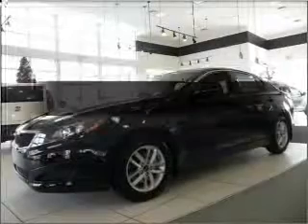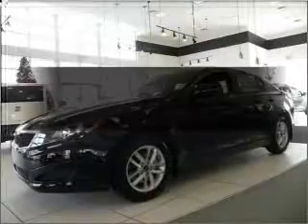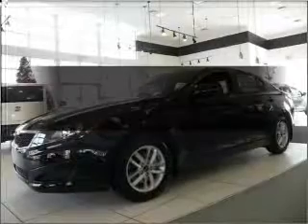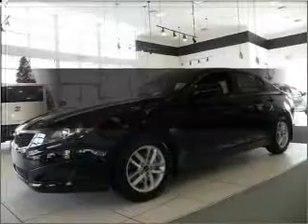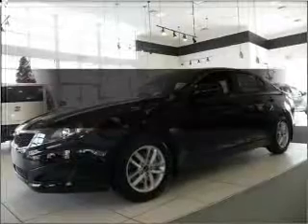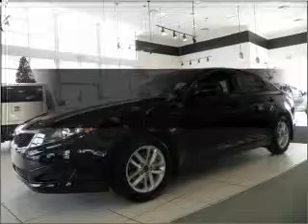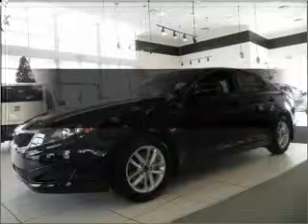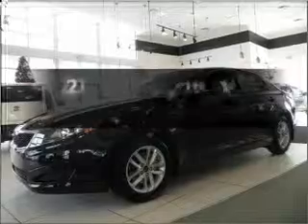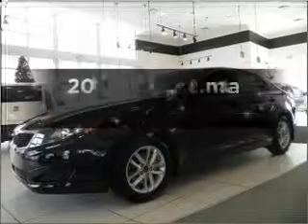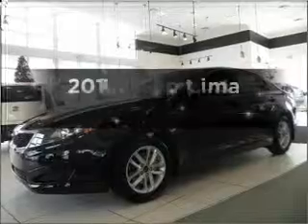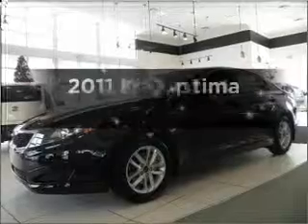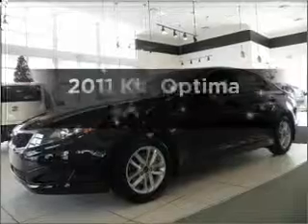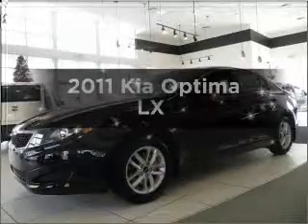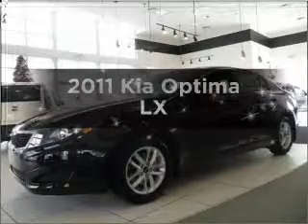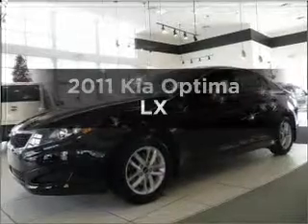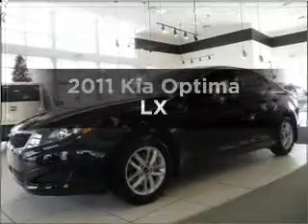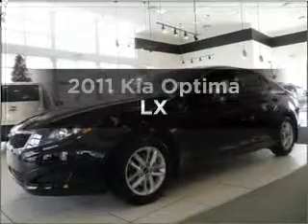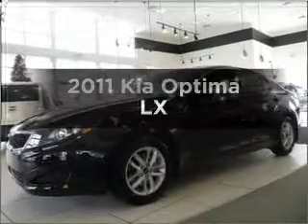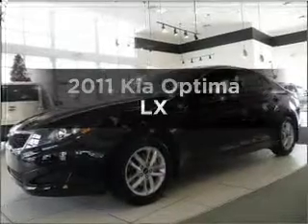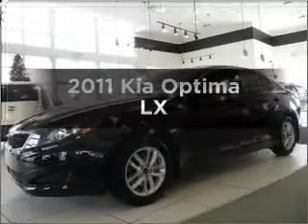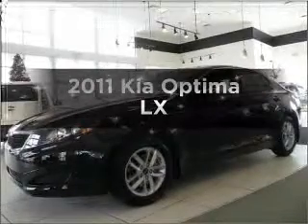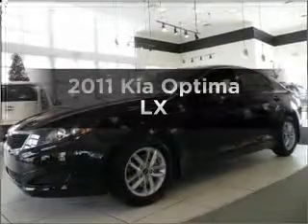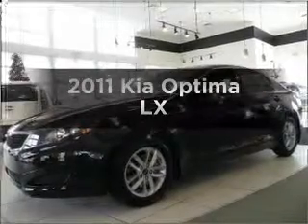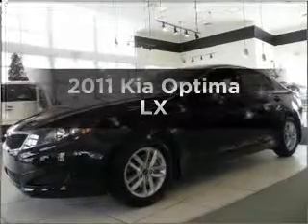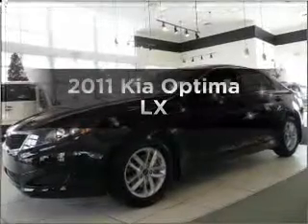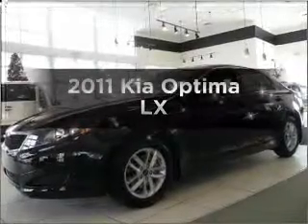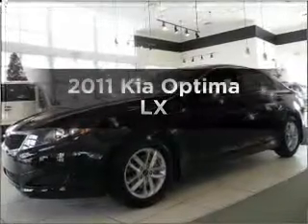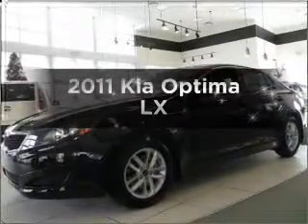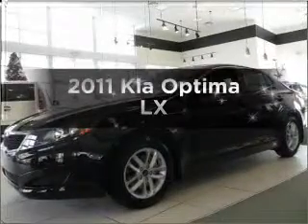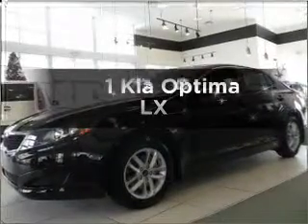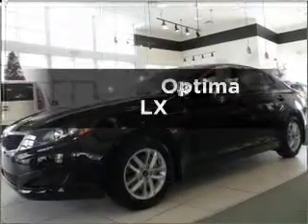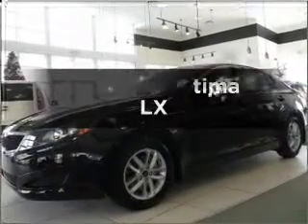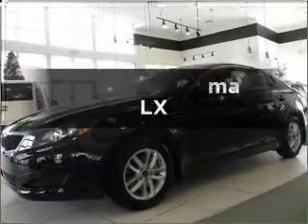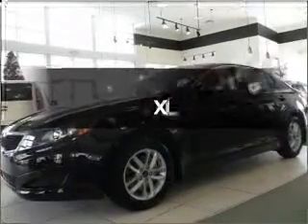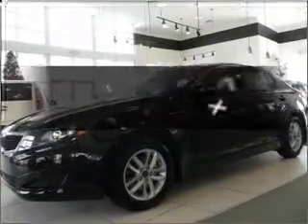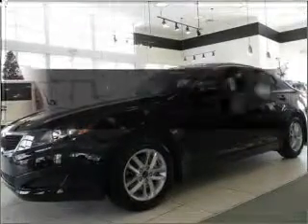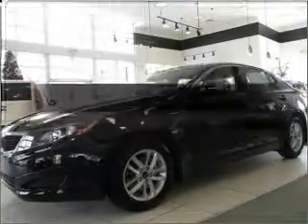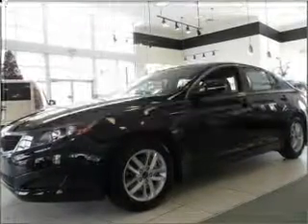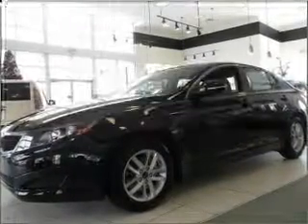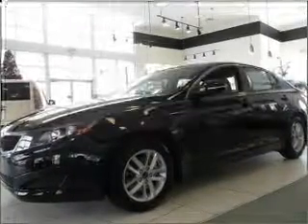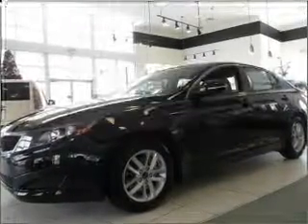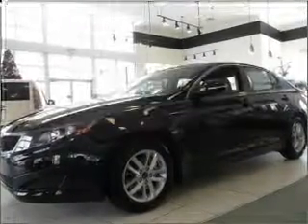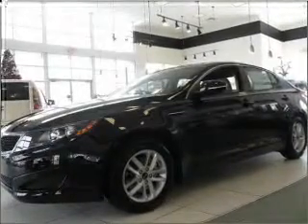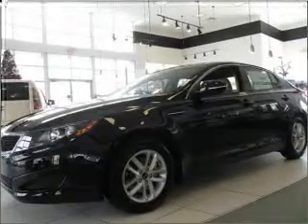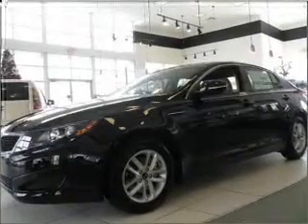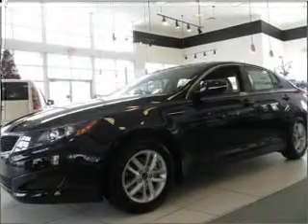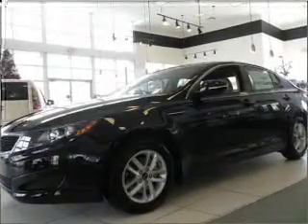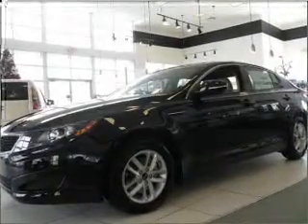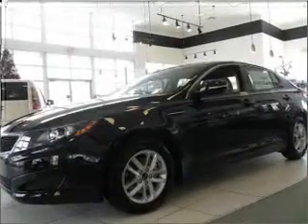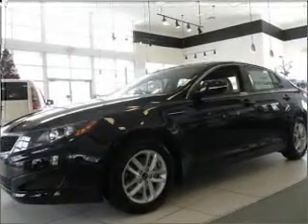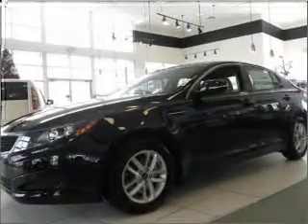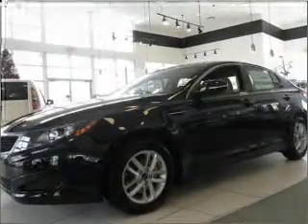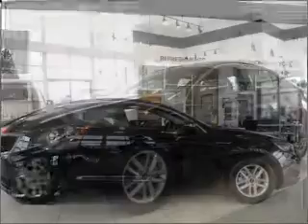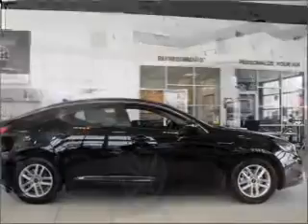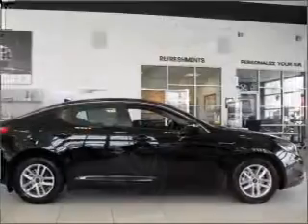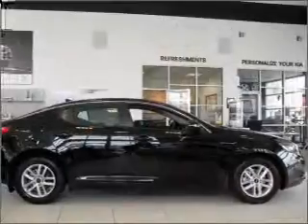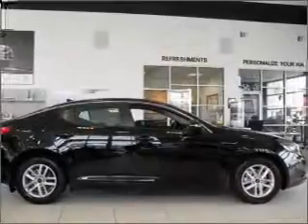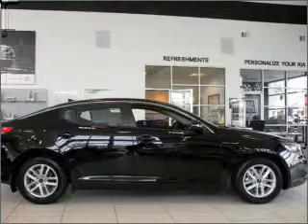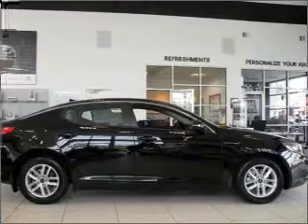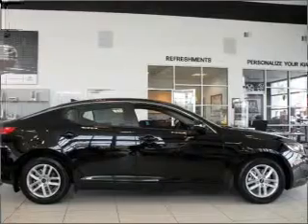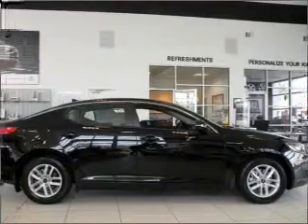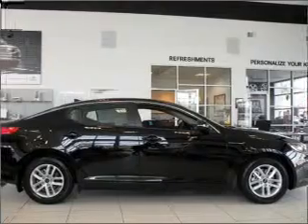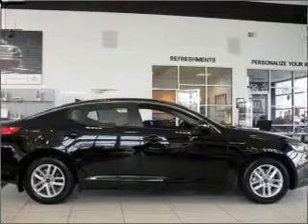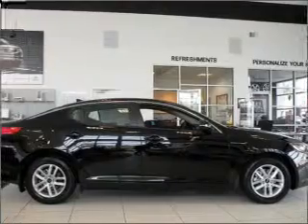Check out this 2011 Kia Optima. Everything you need under one roof with this great vehicle.